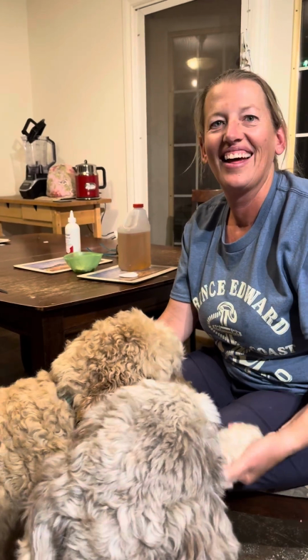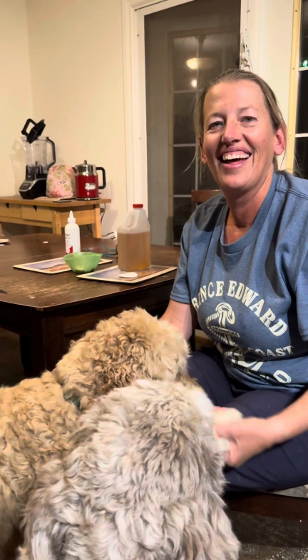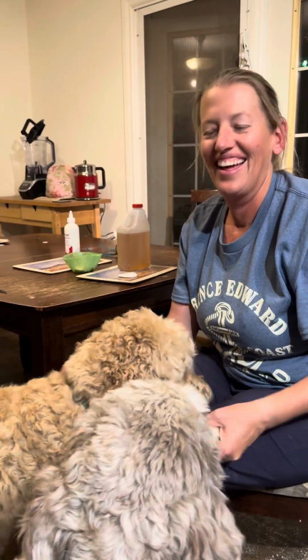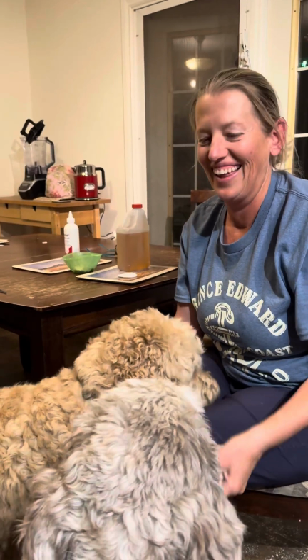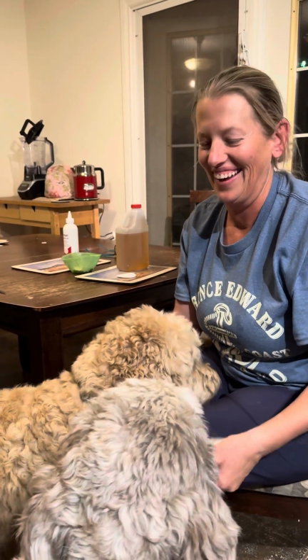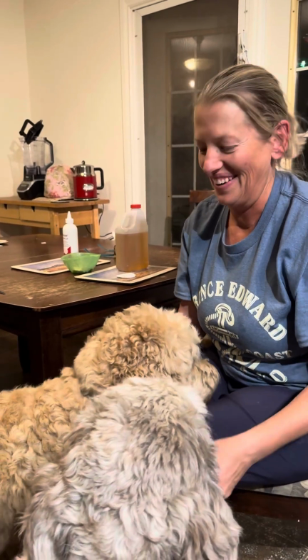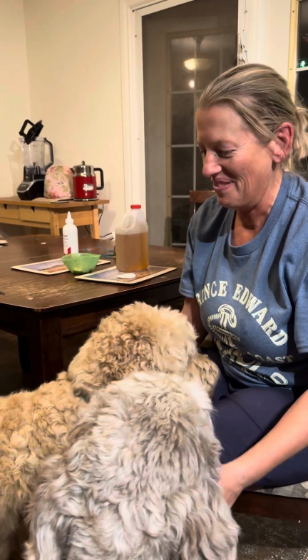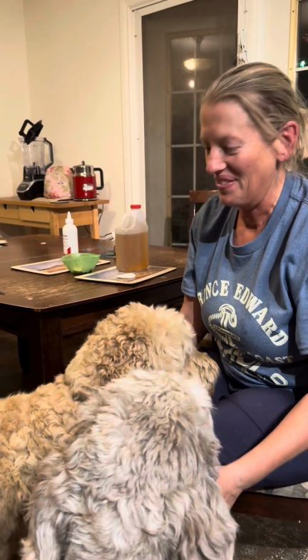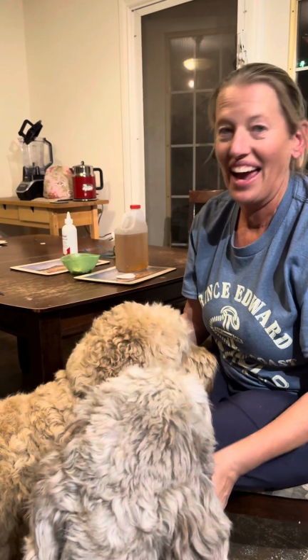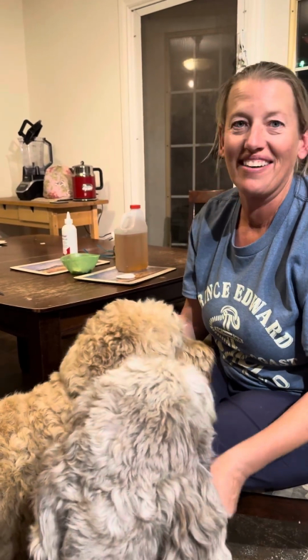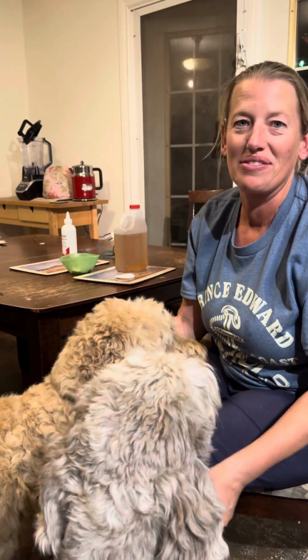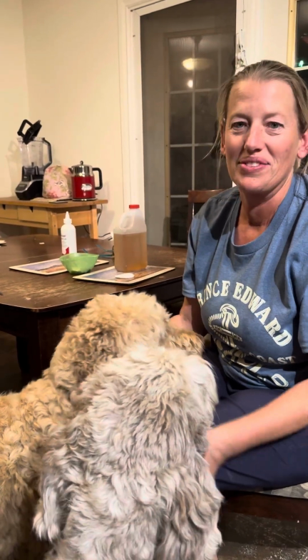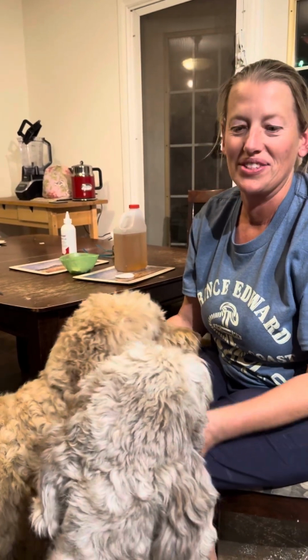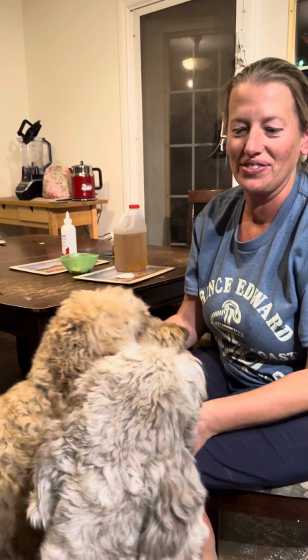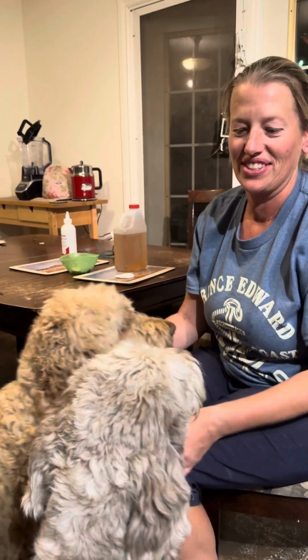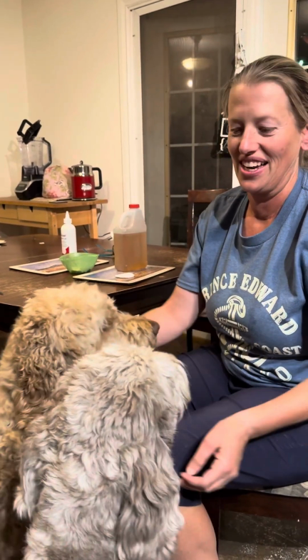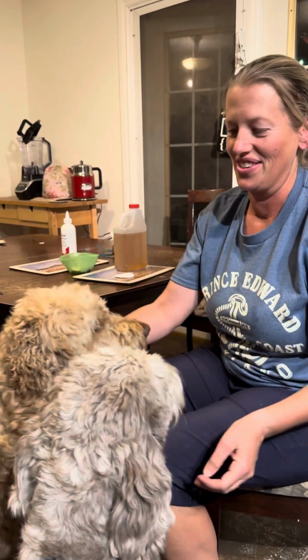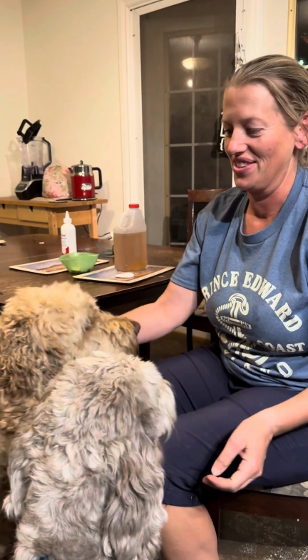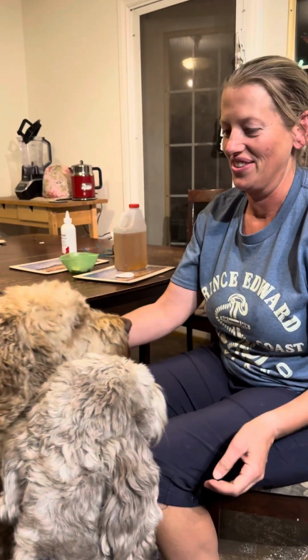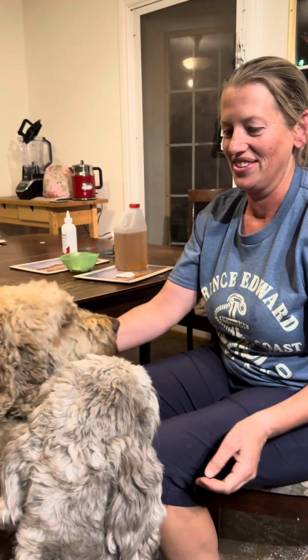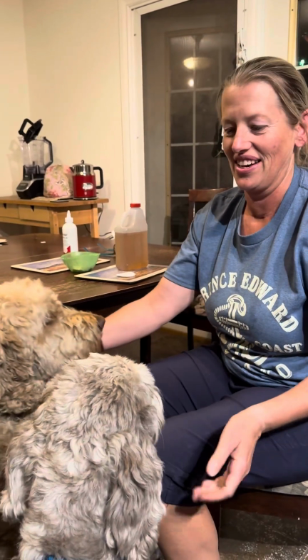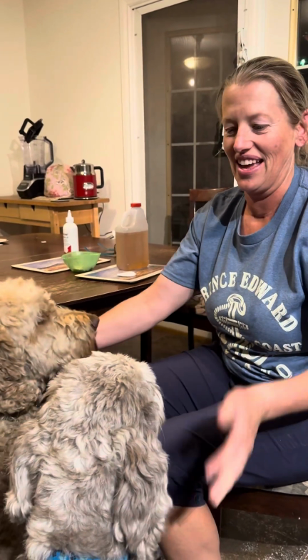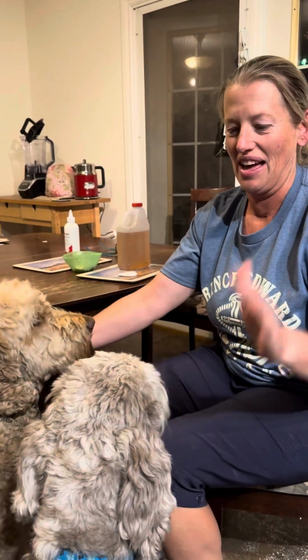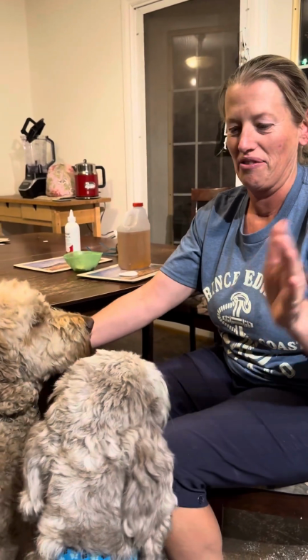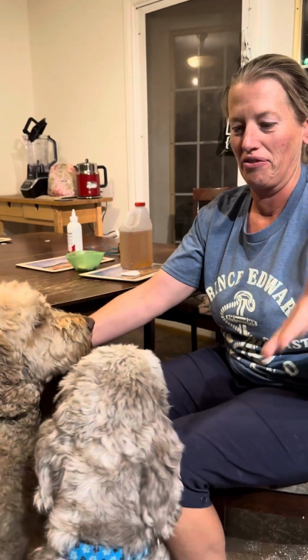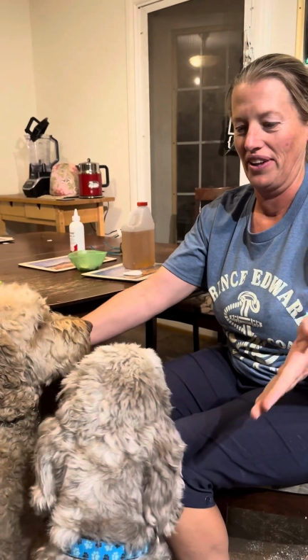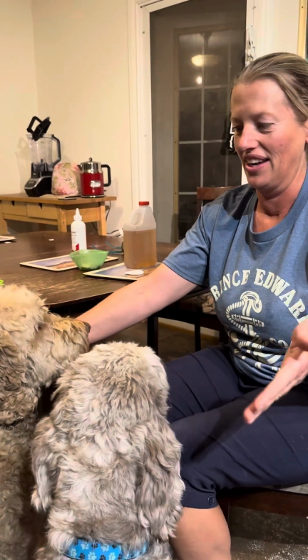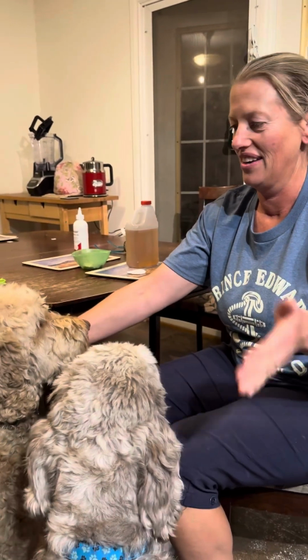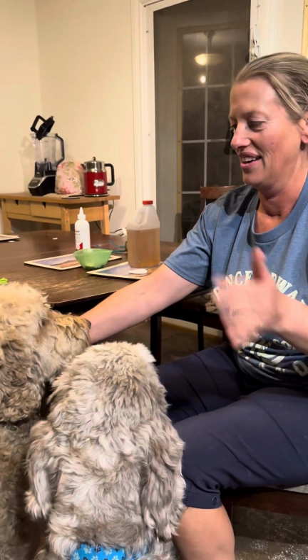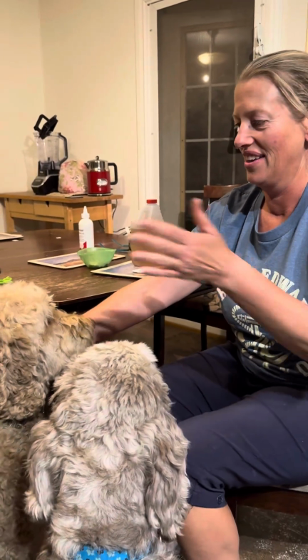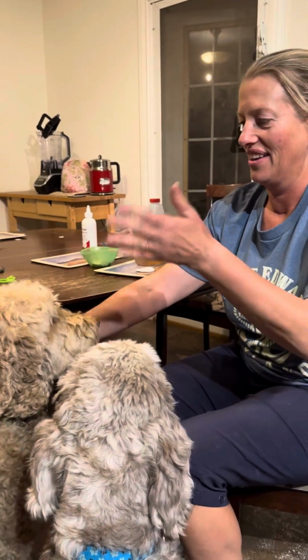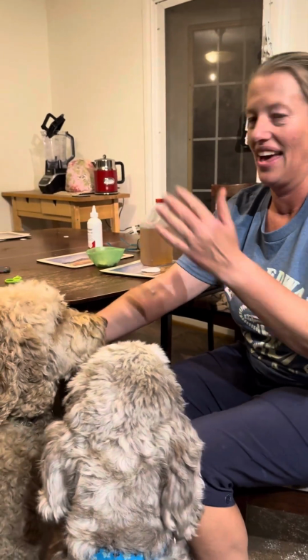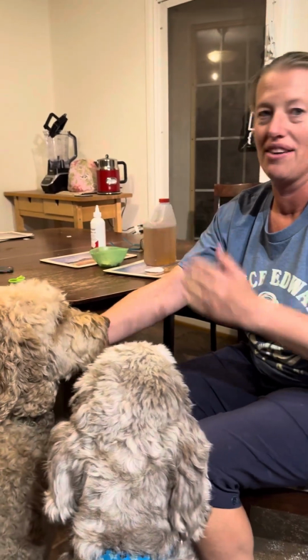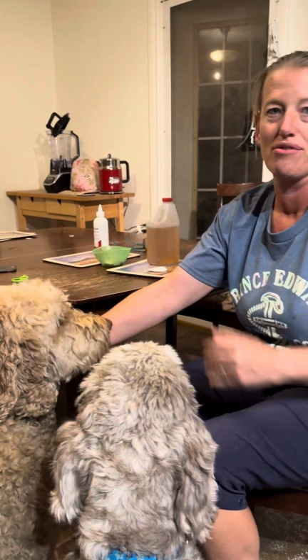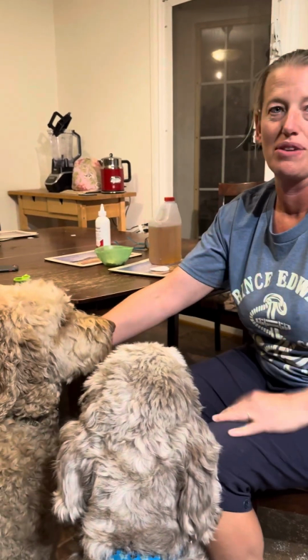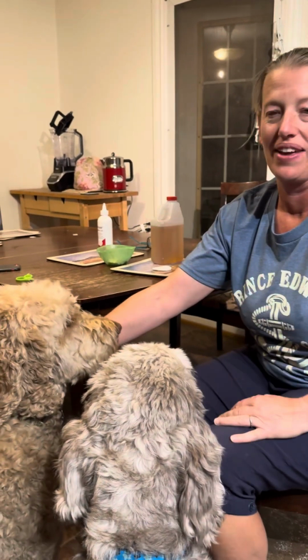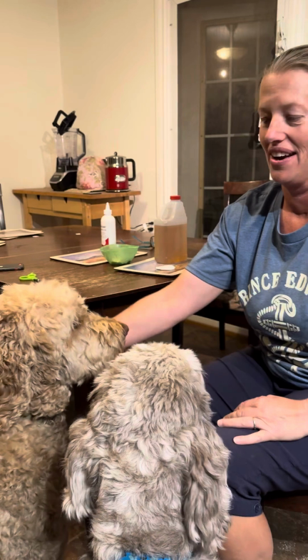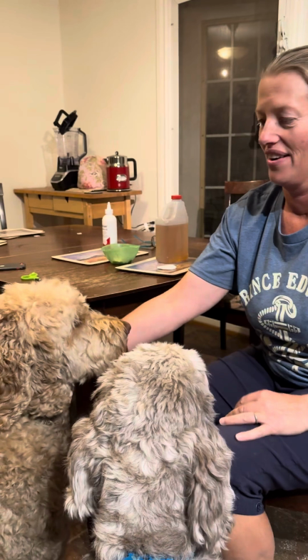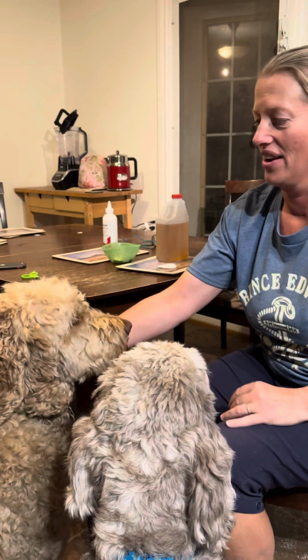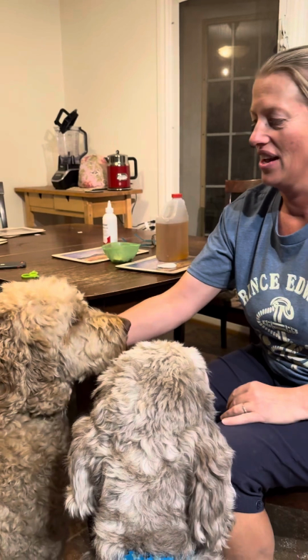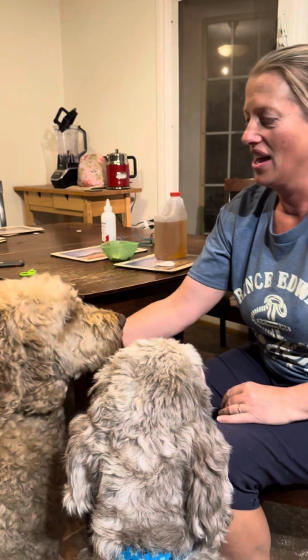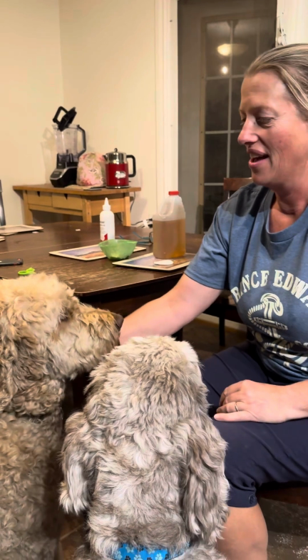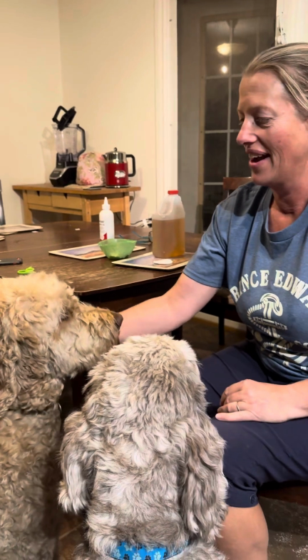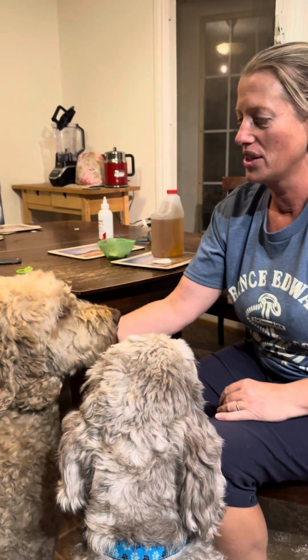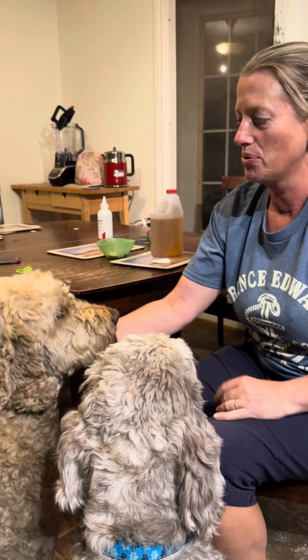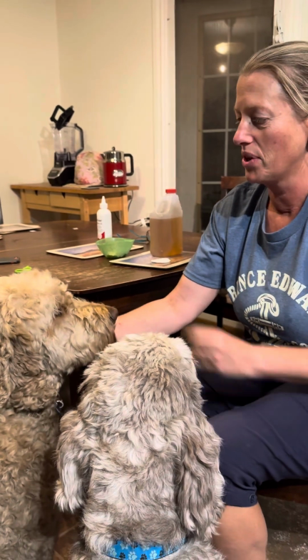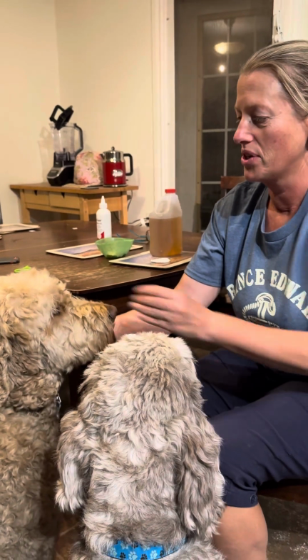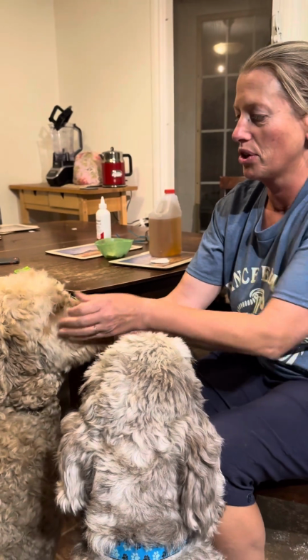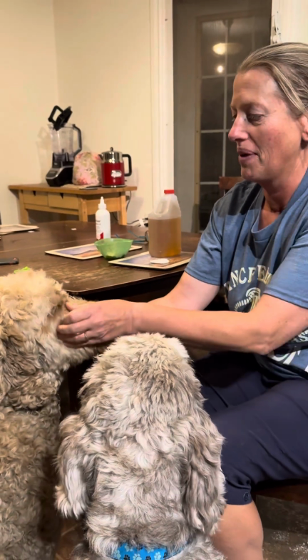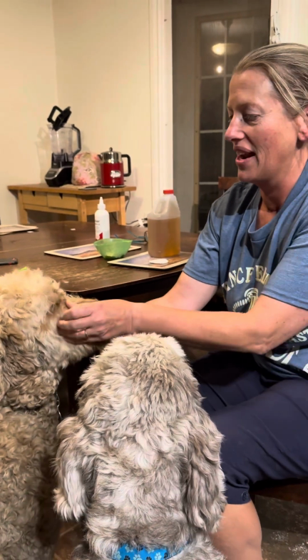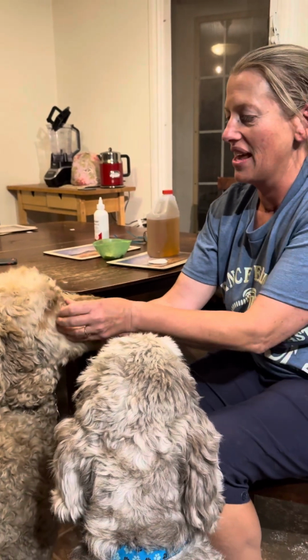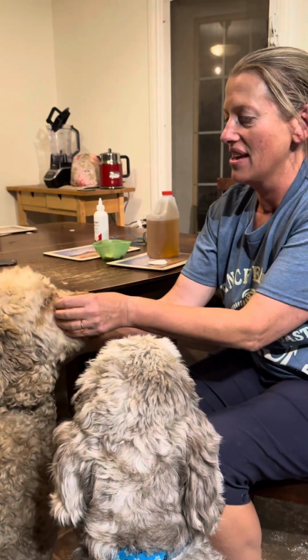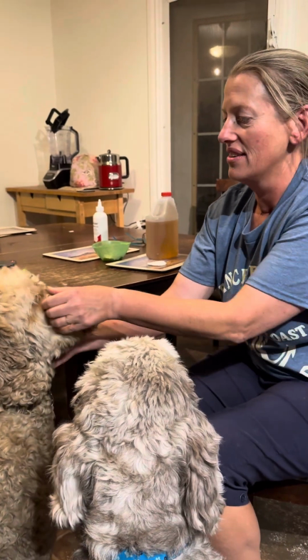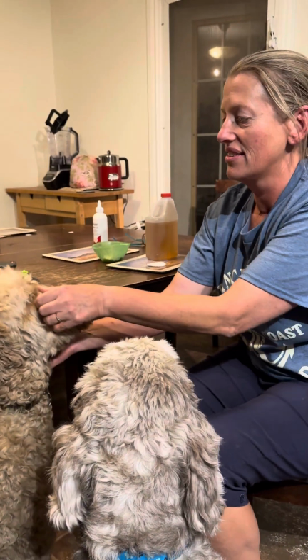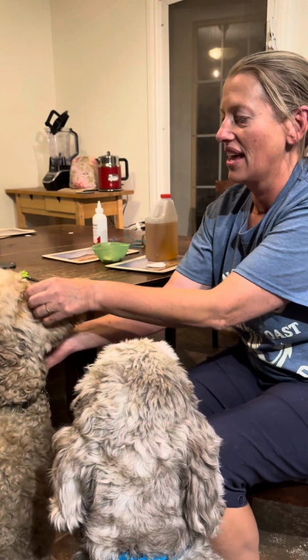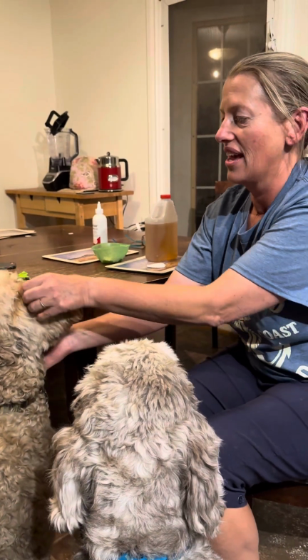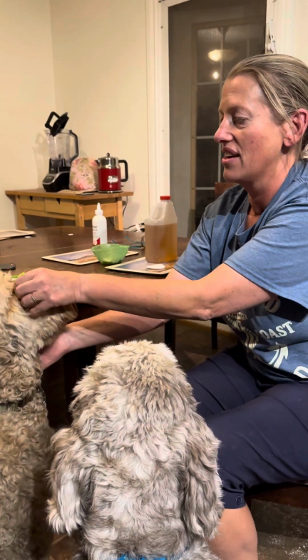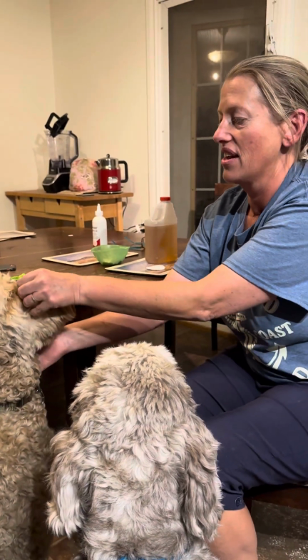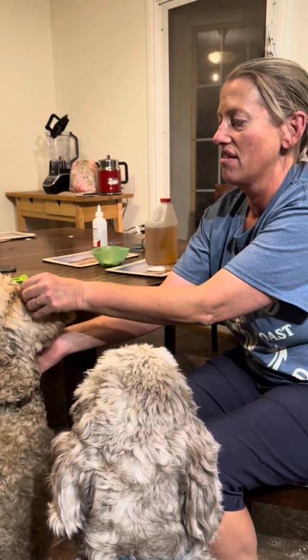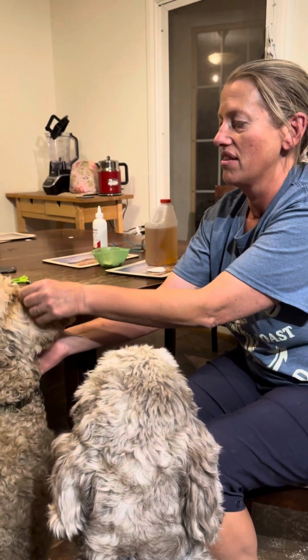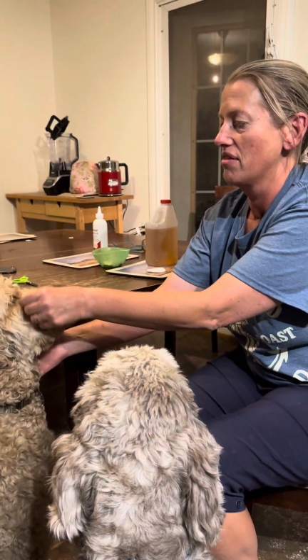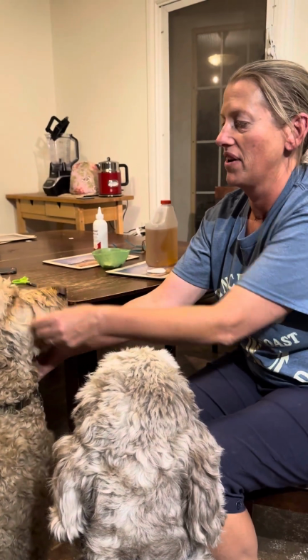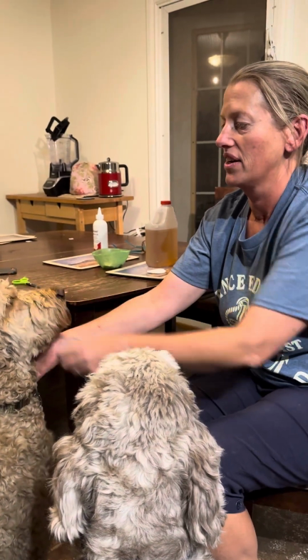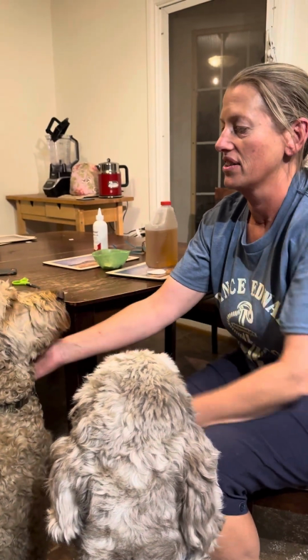Hello, I'm Karen from Silver Star Doodles and I have Flynn and Ruby here. I just want to talk about ears and ear infections.